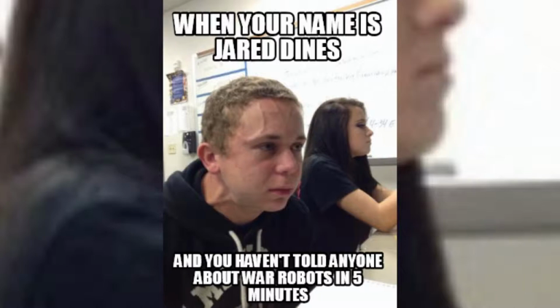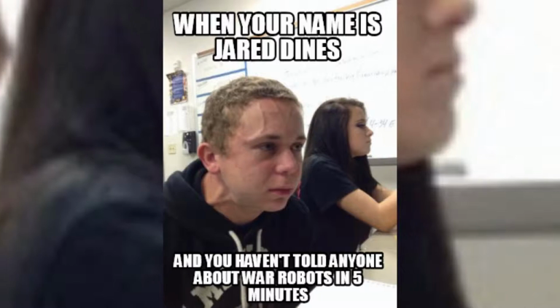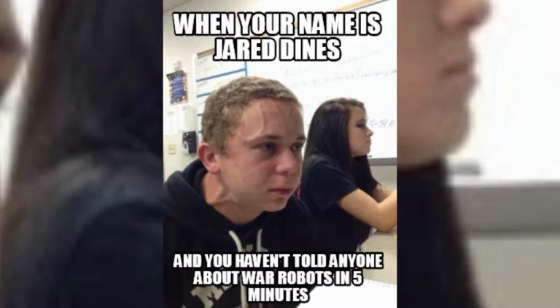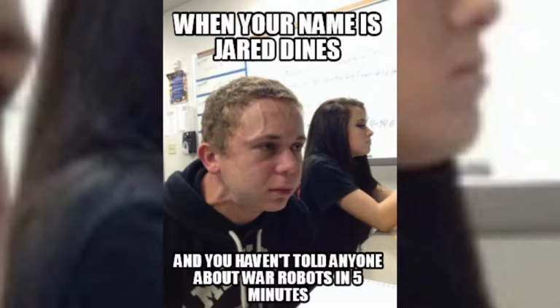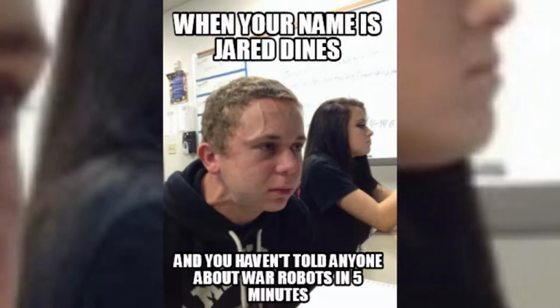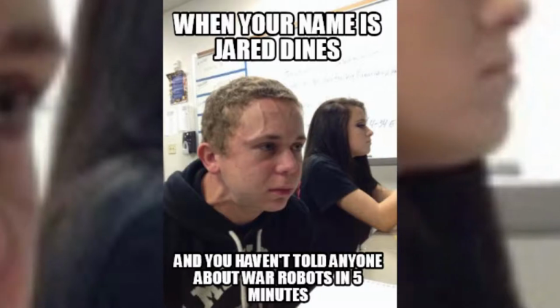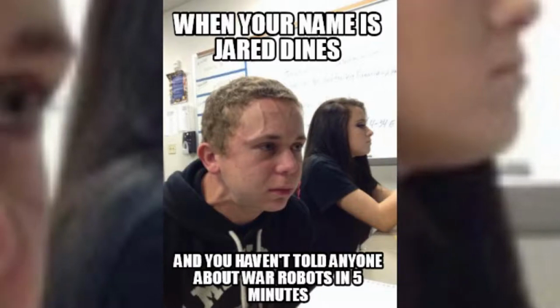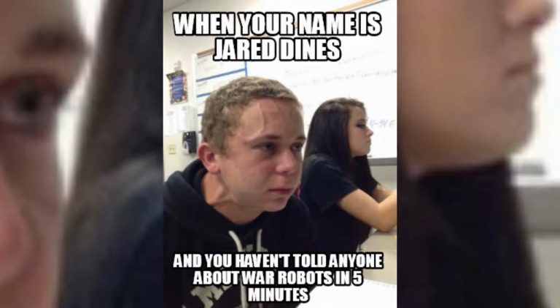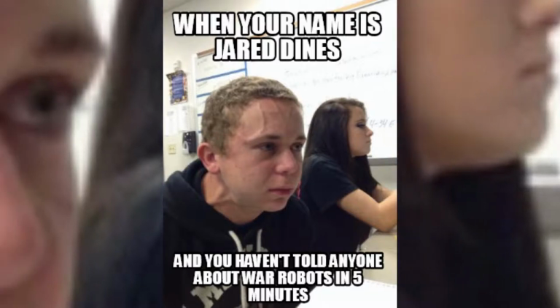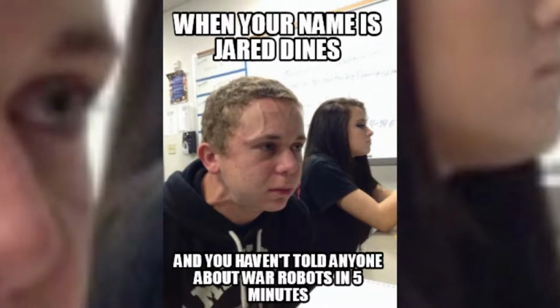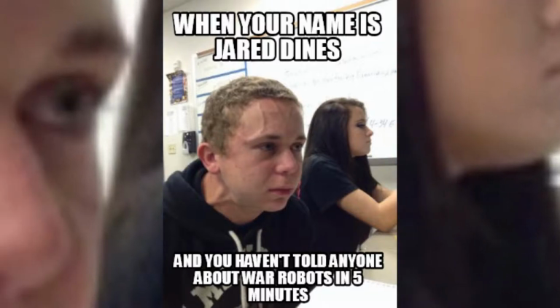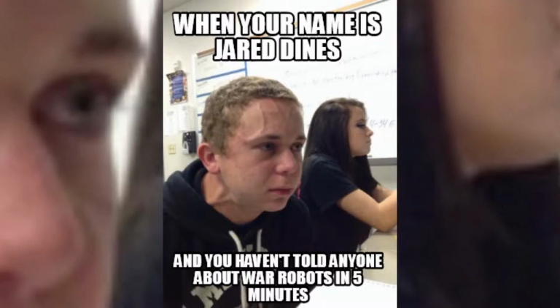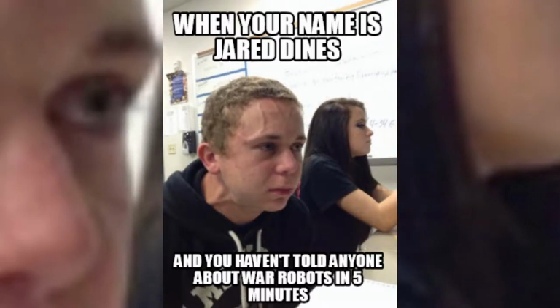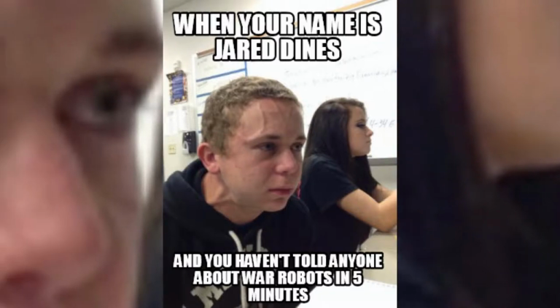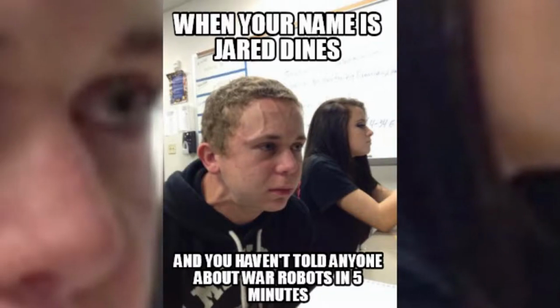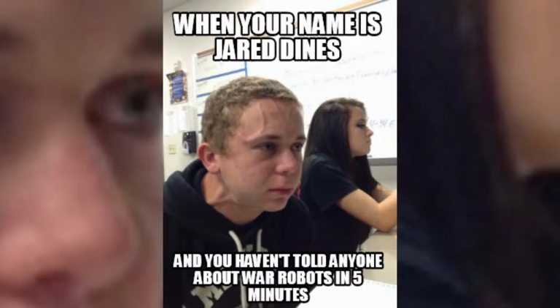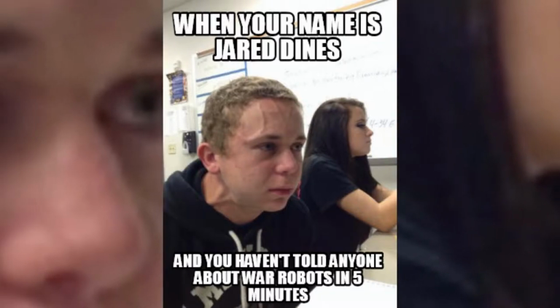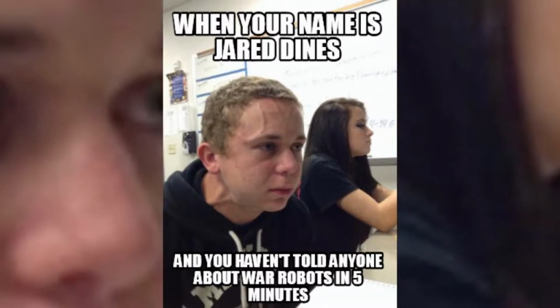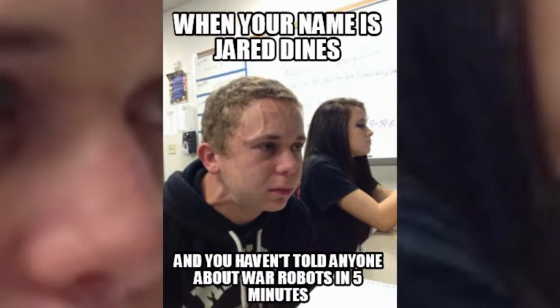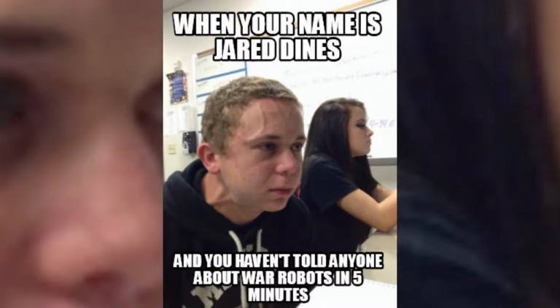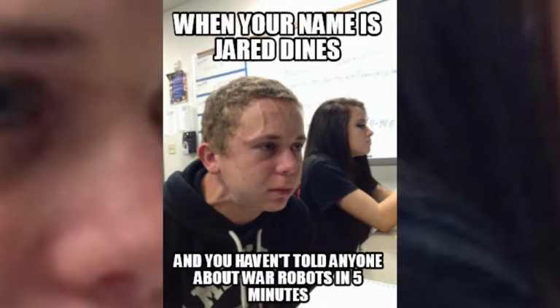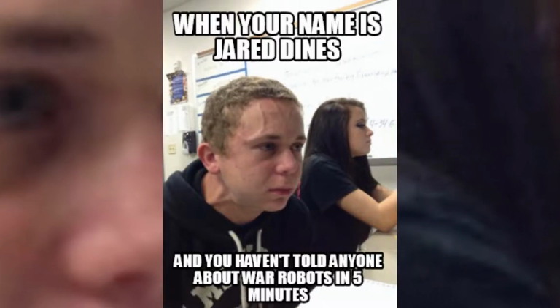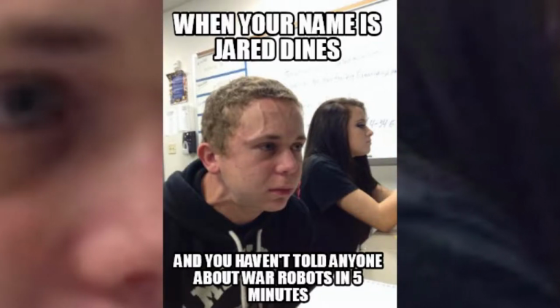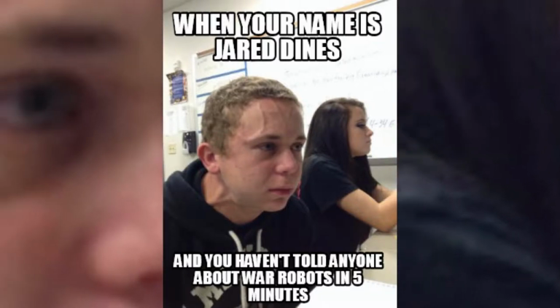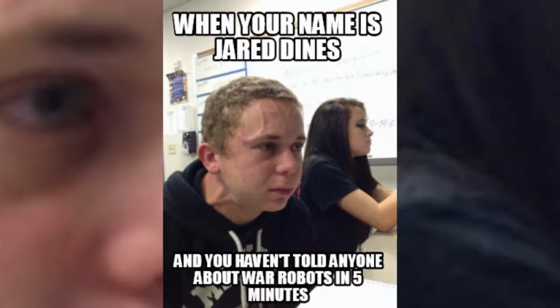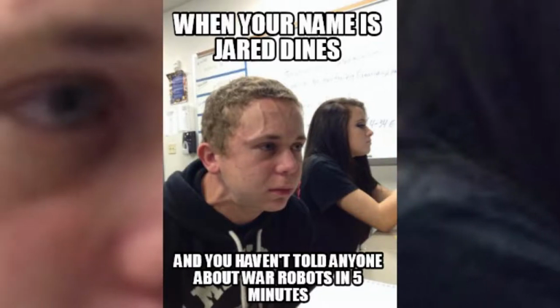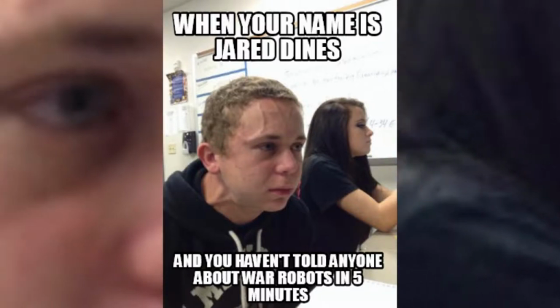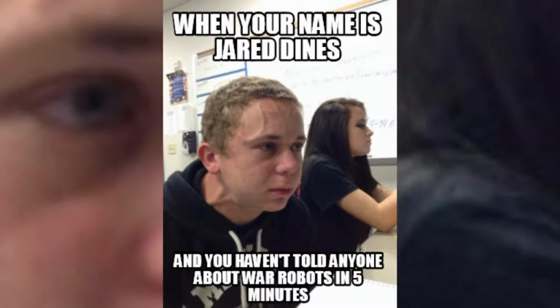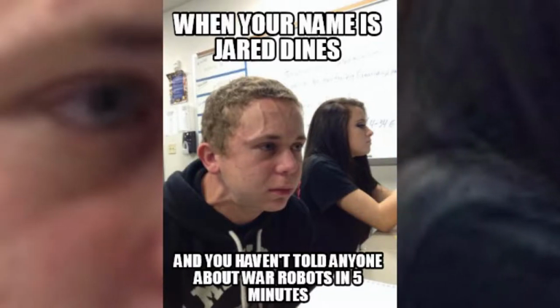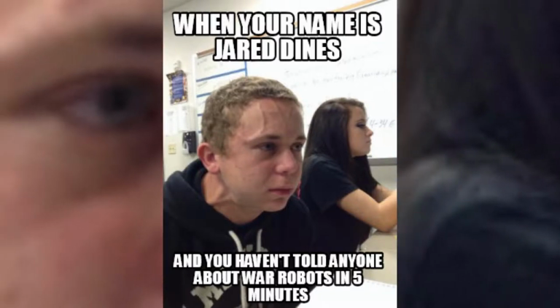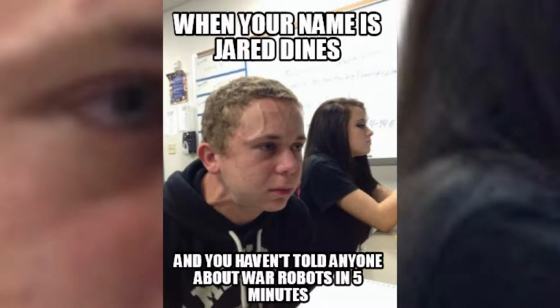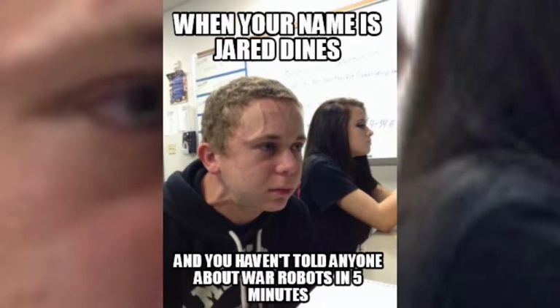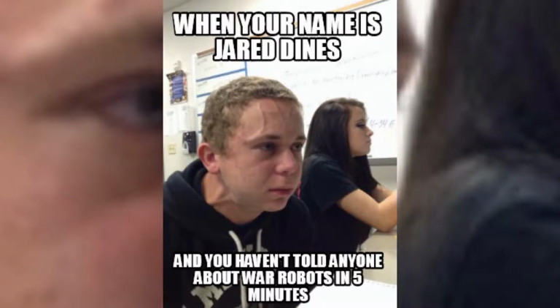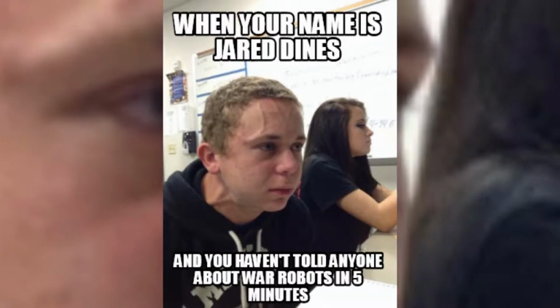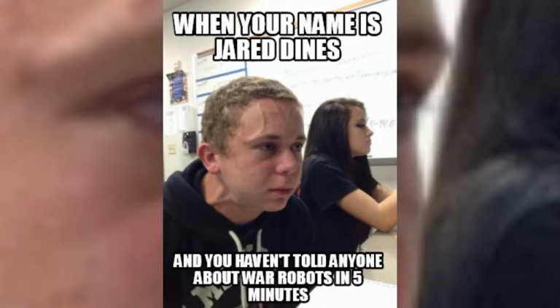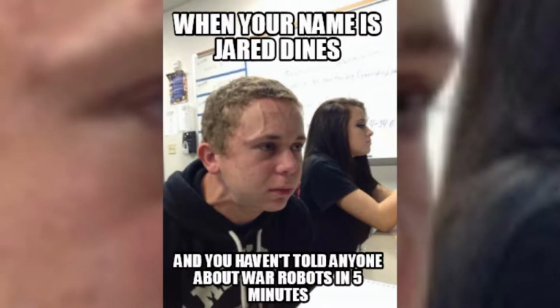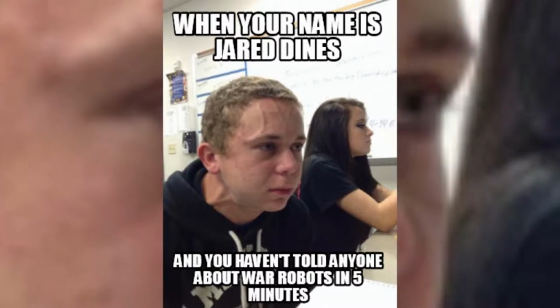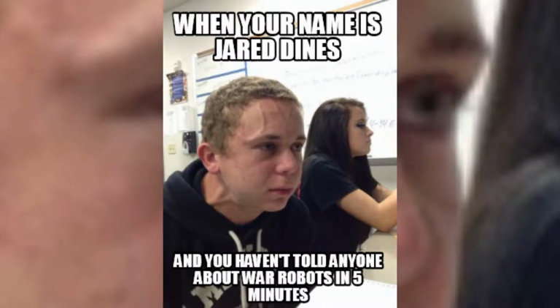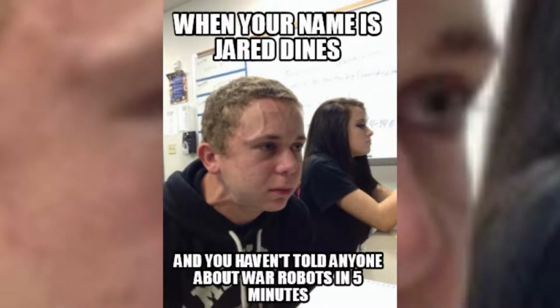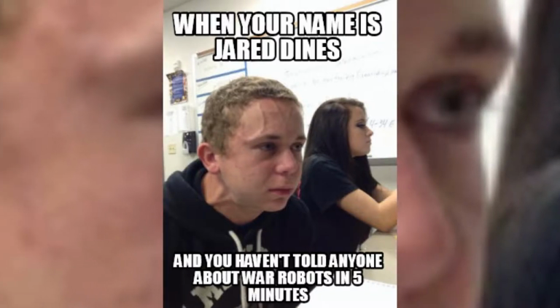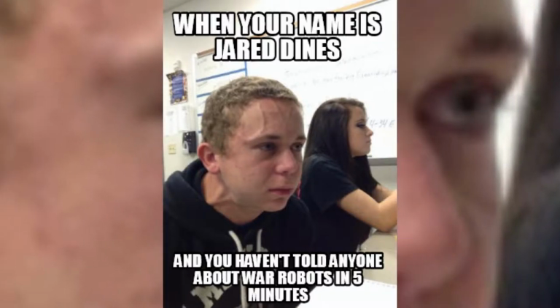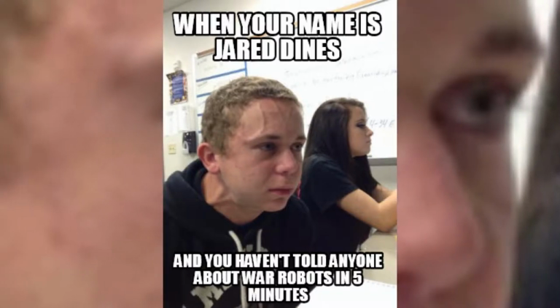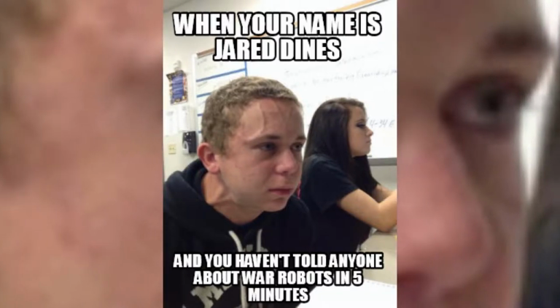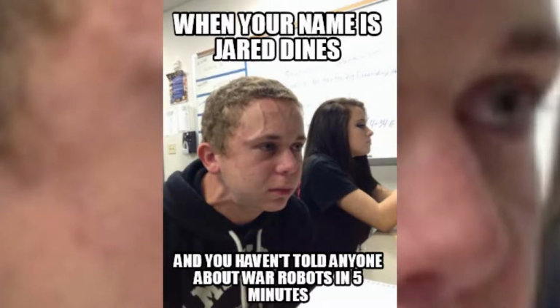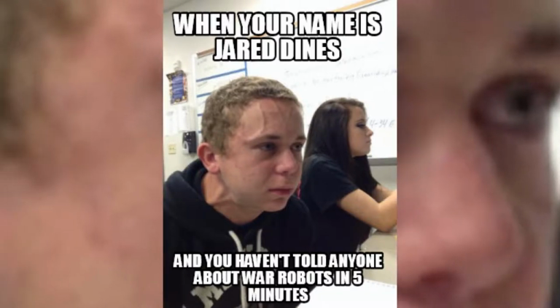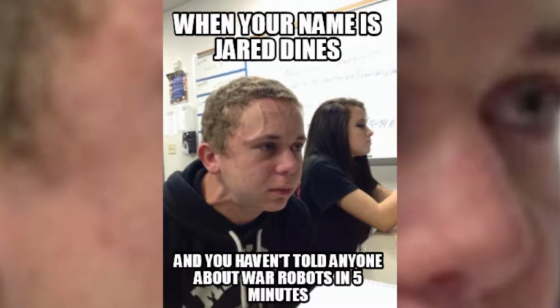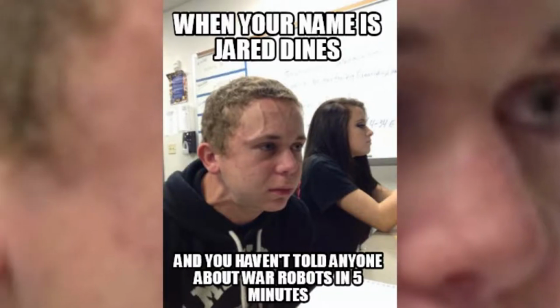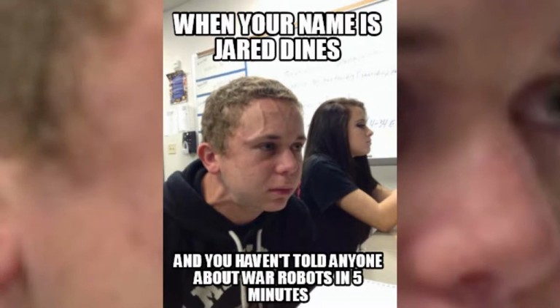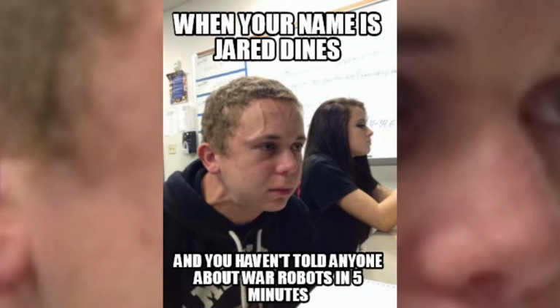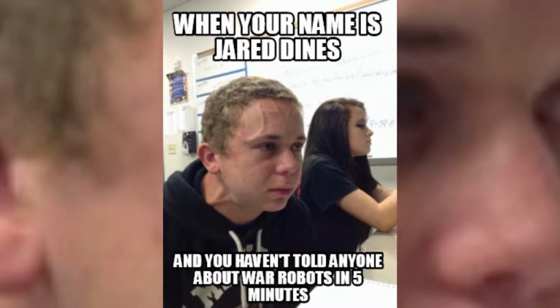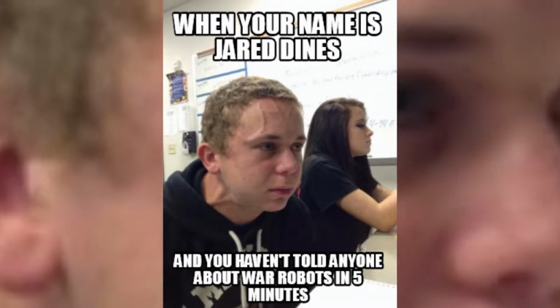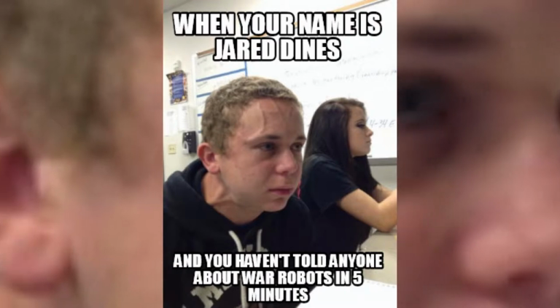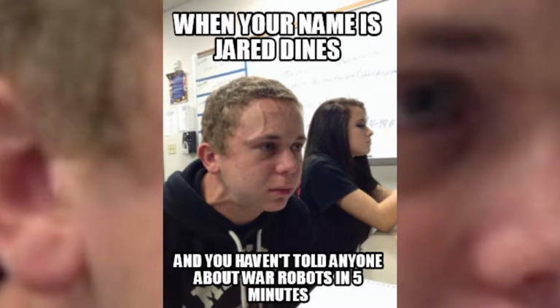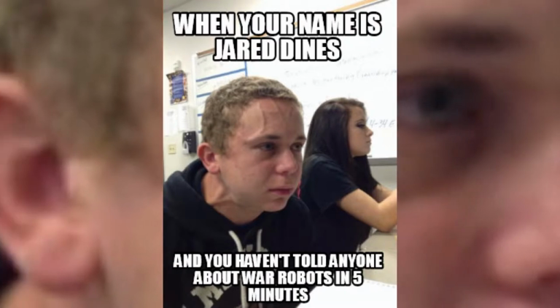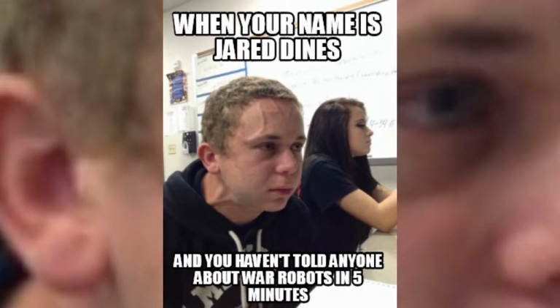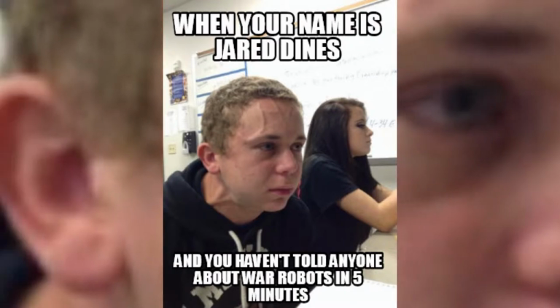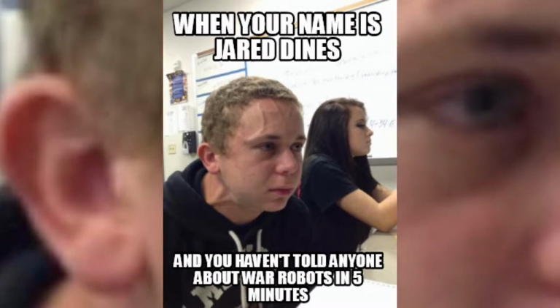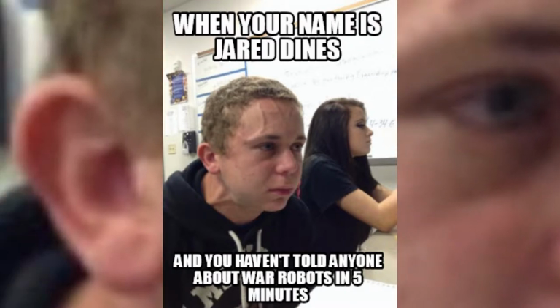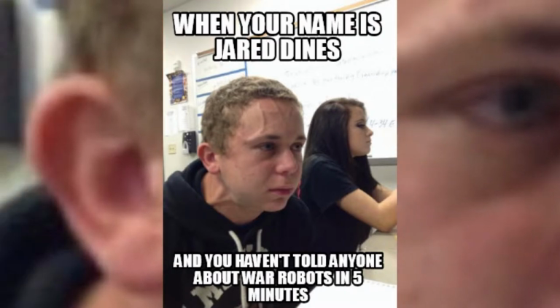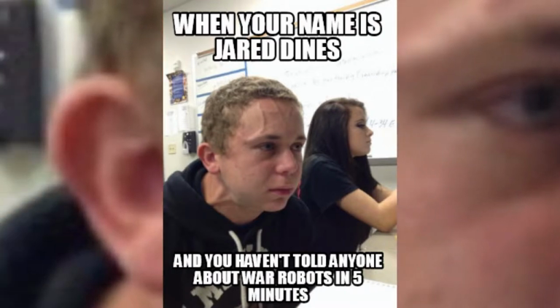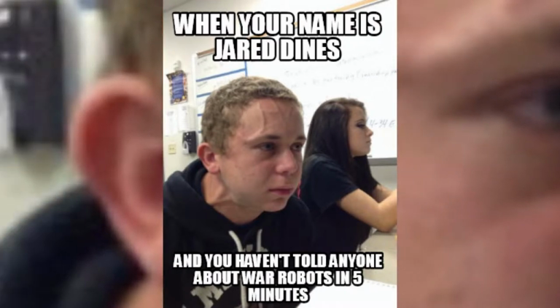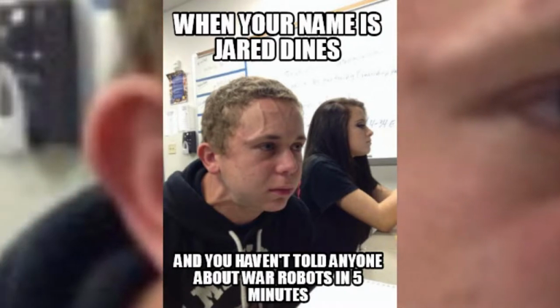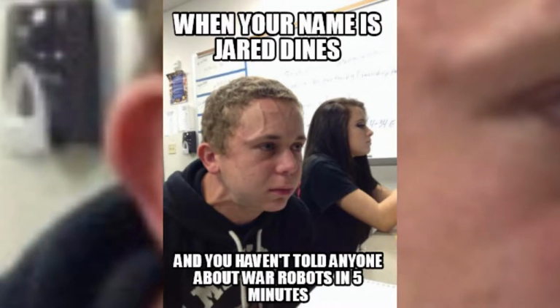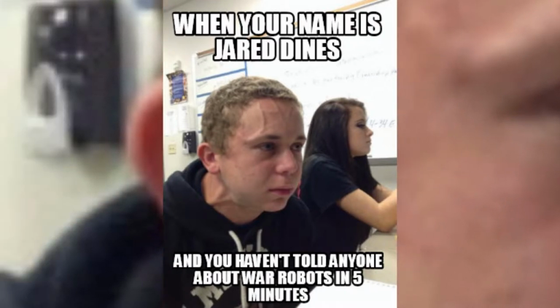Shout out to Jarrod Dynes for the awesome music in this video. Link in the description to his channel for more Metal AF goodness.